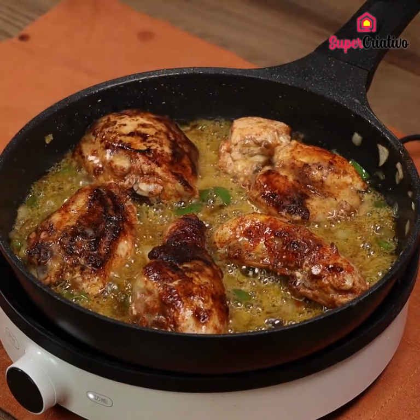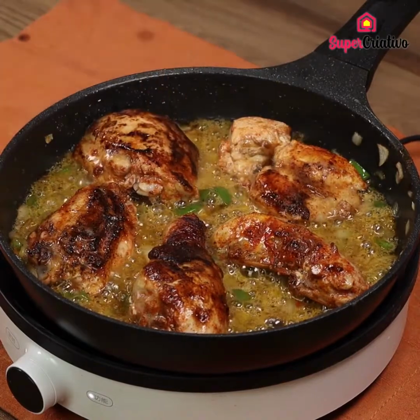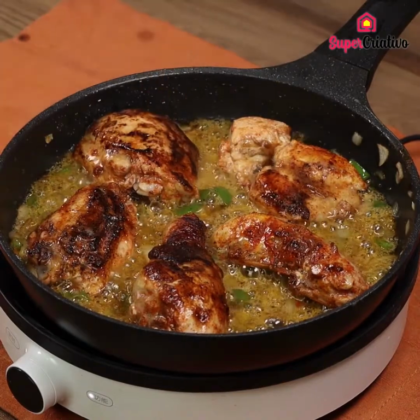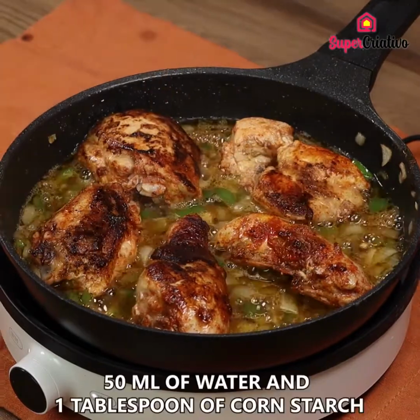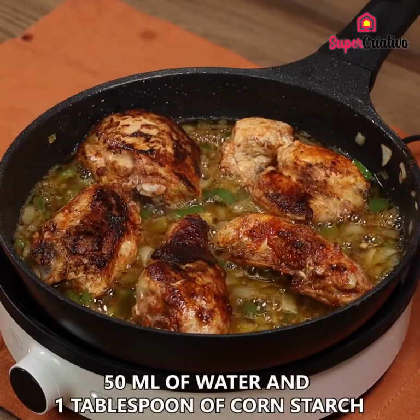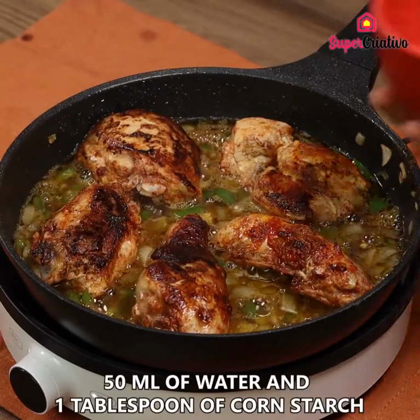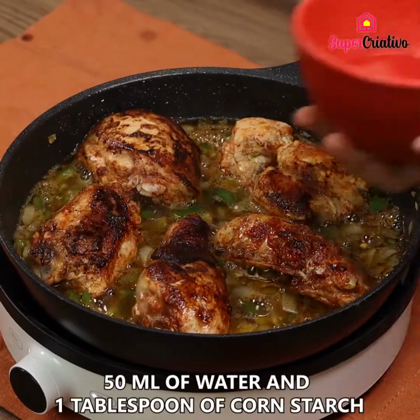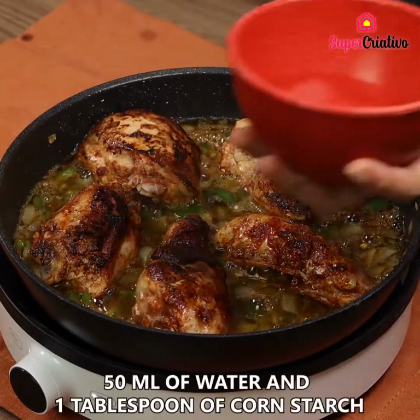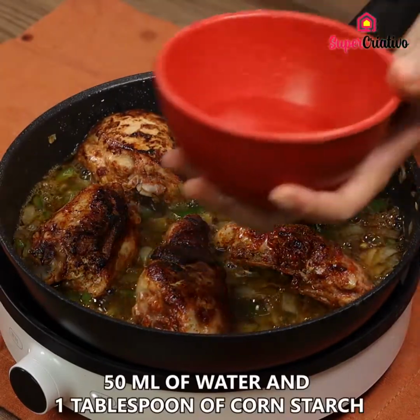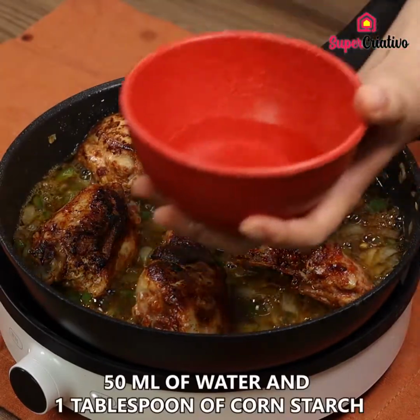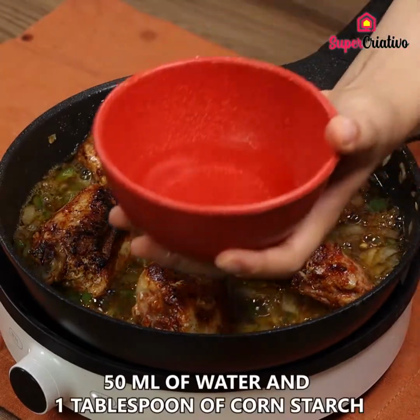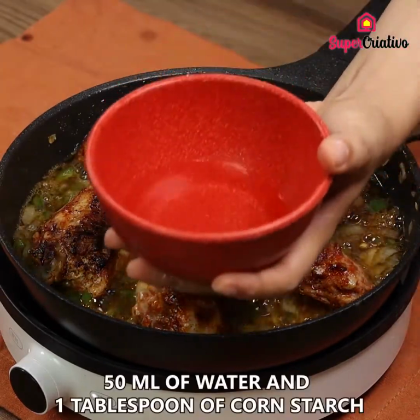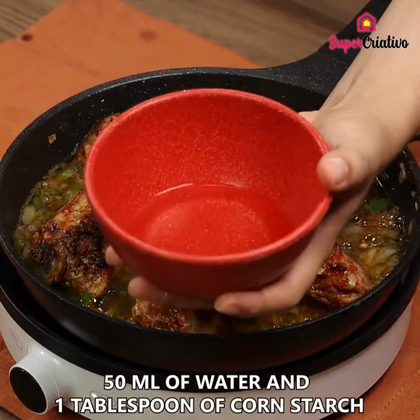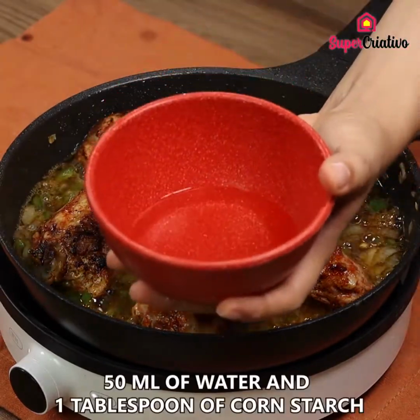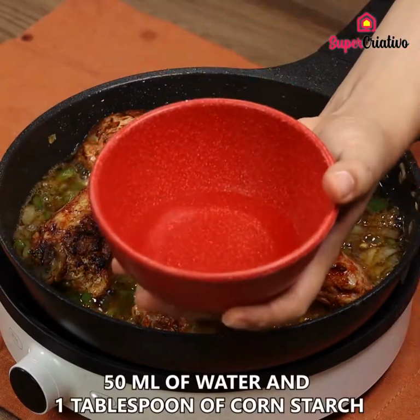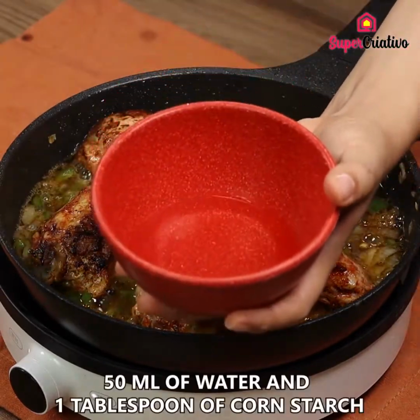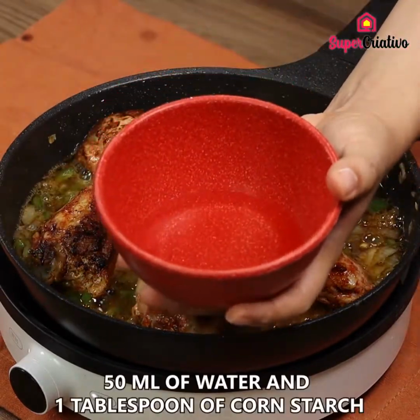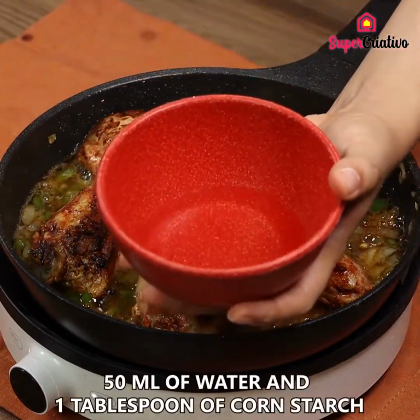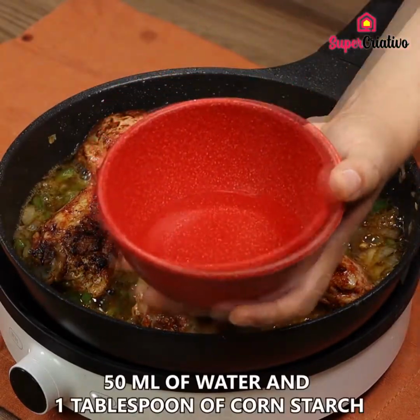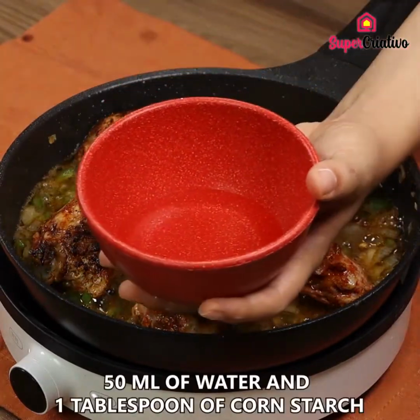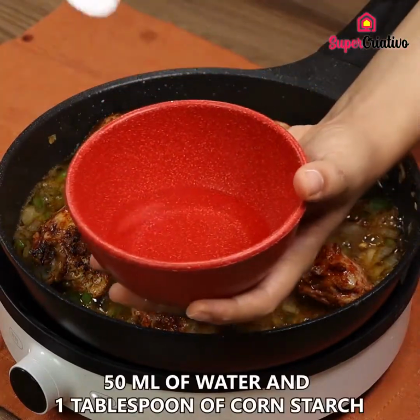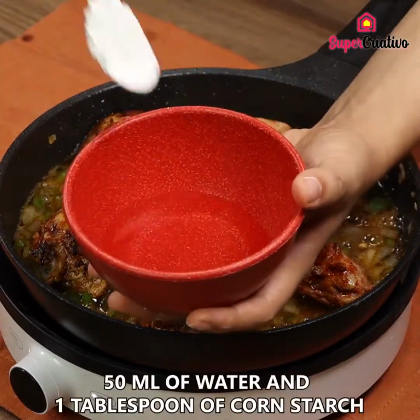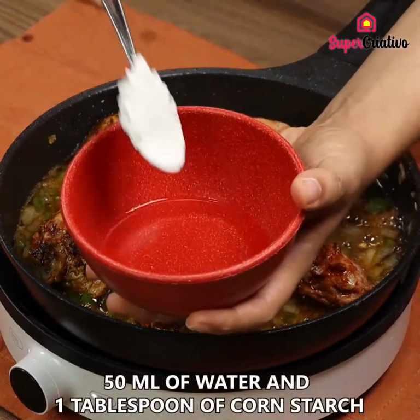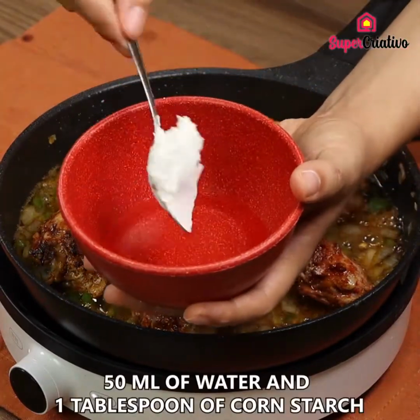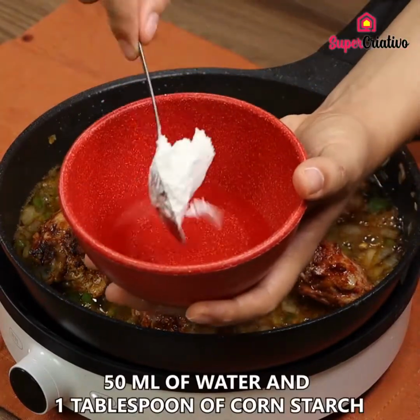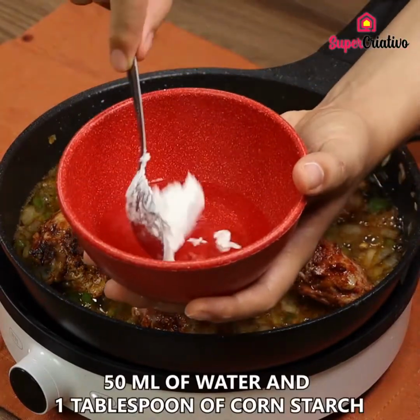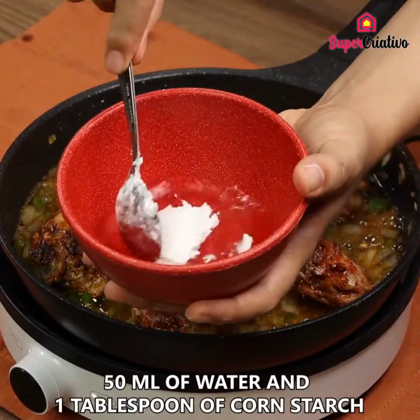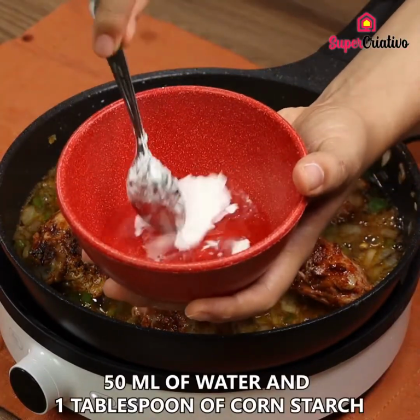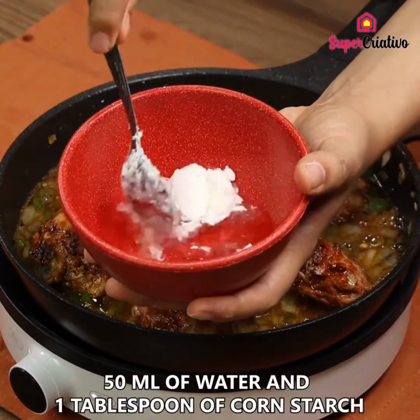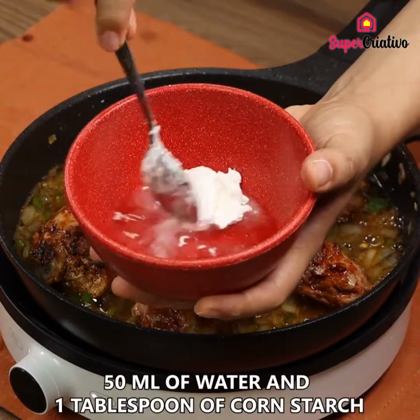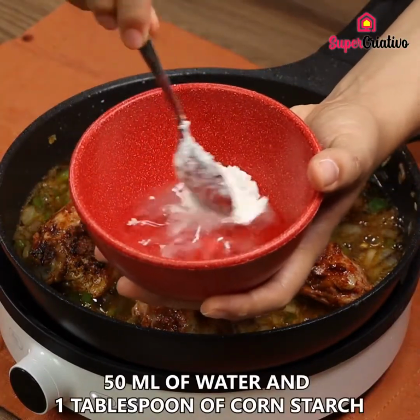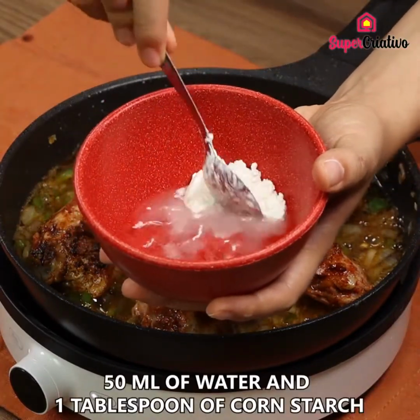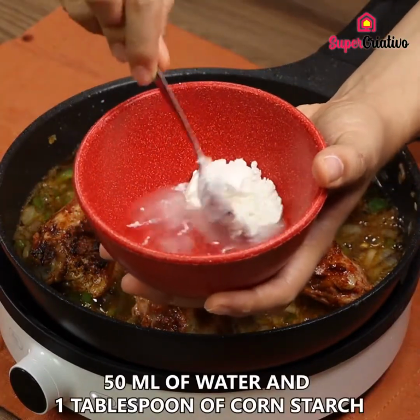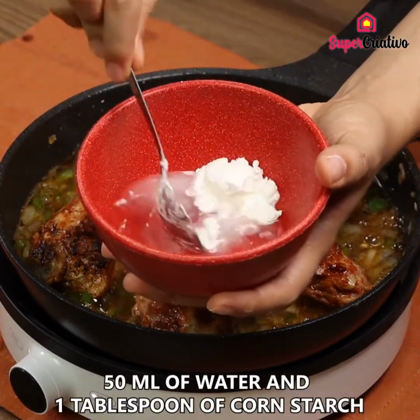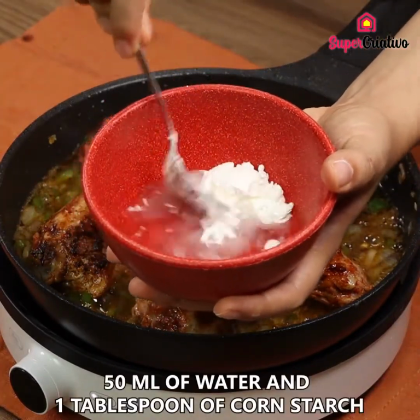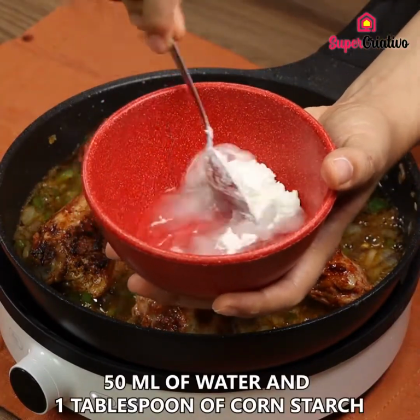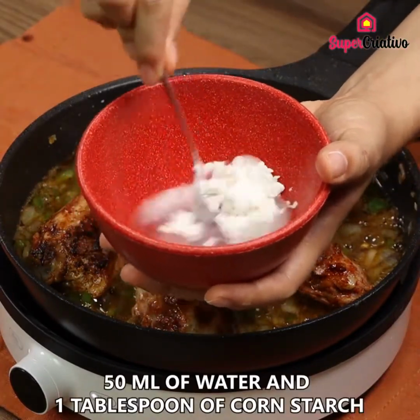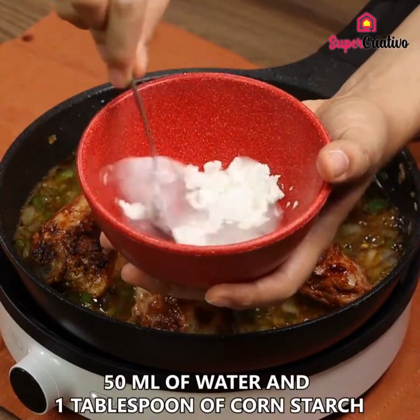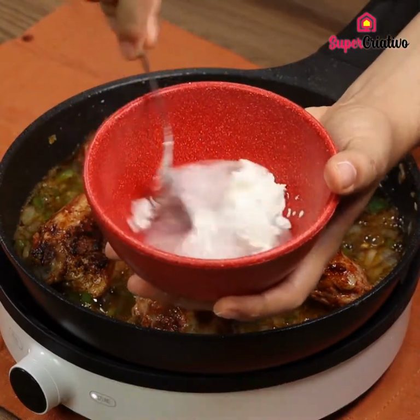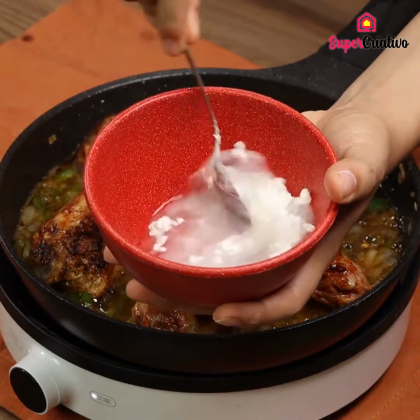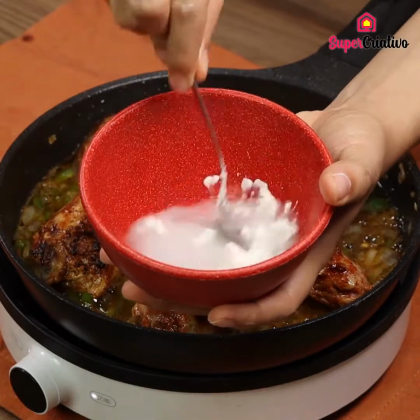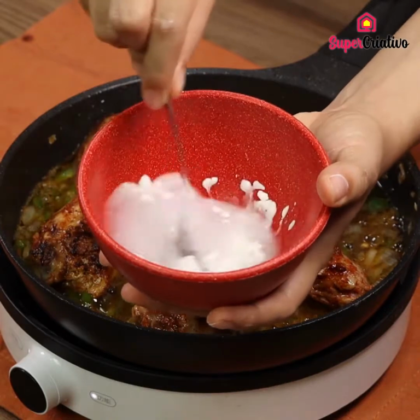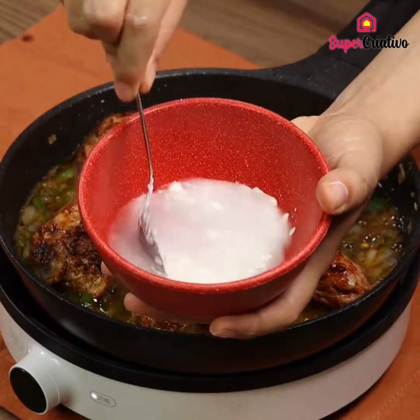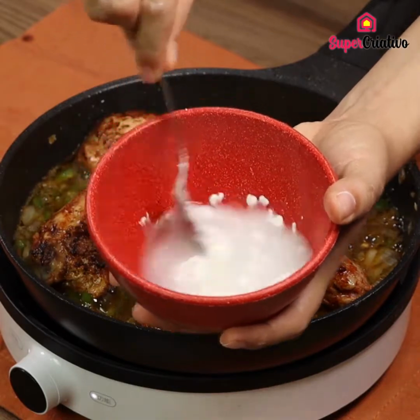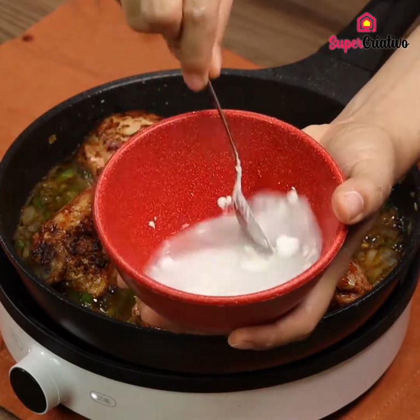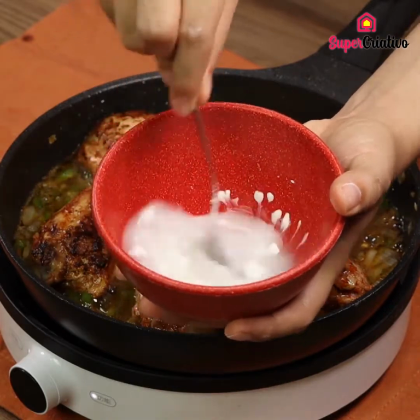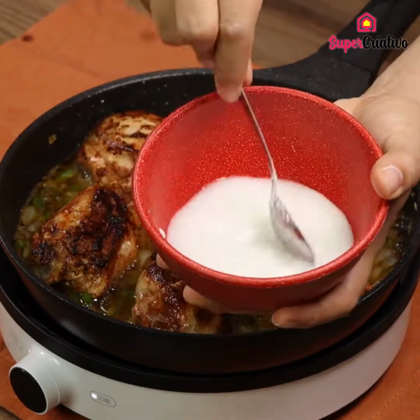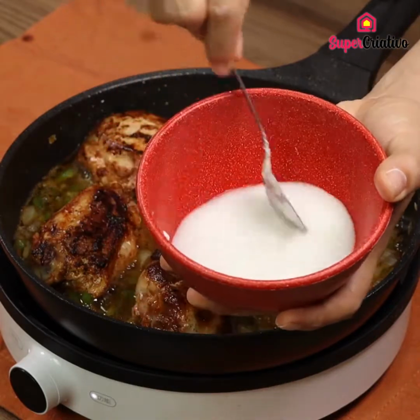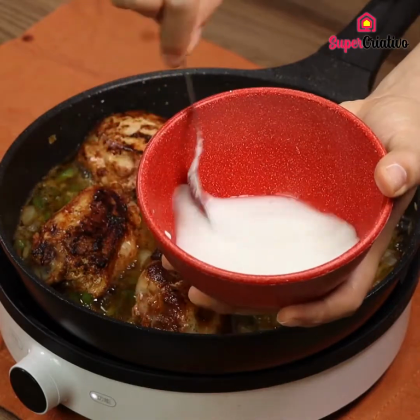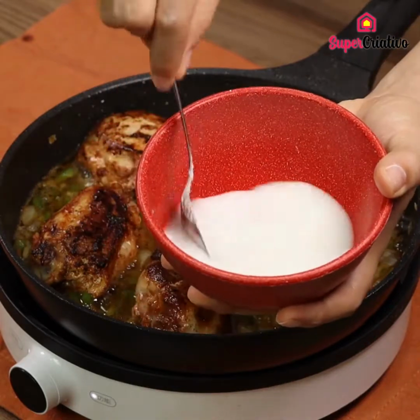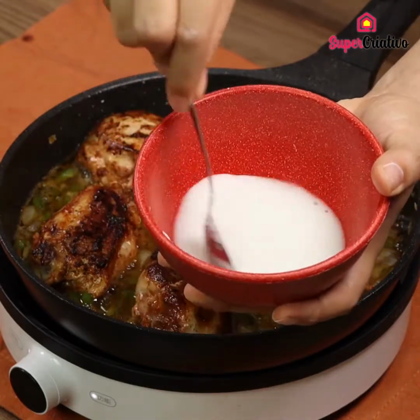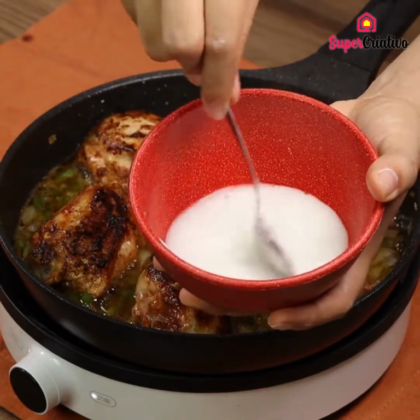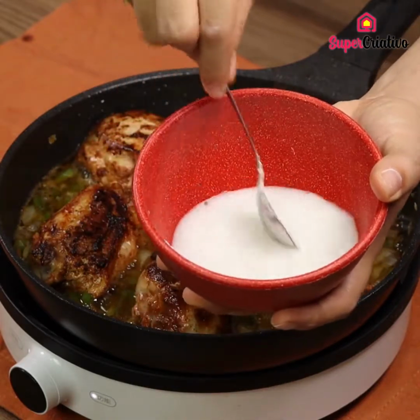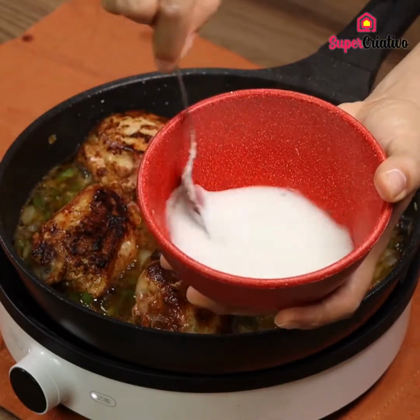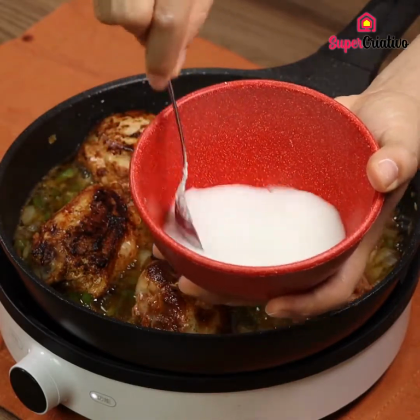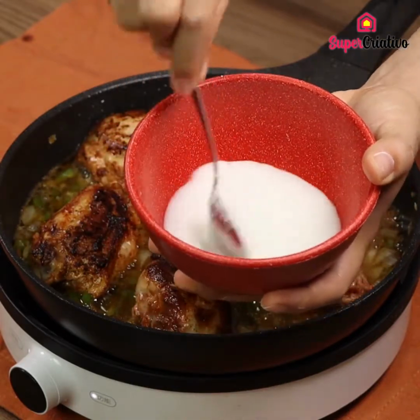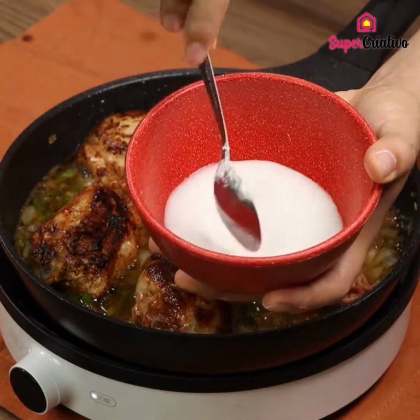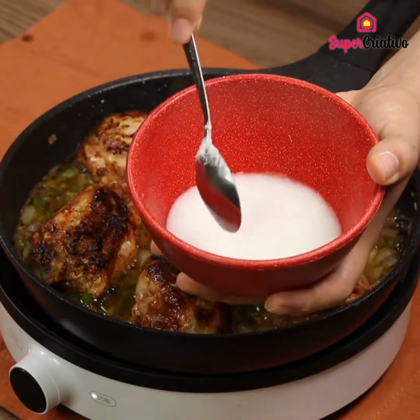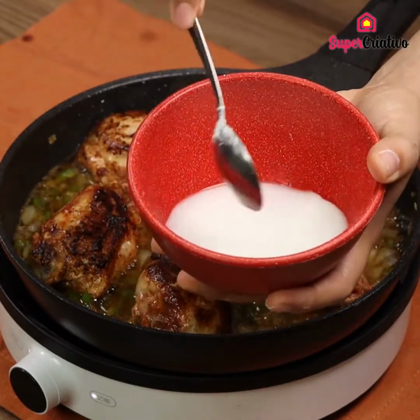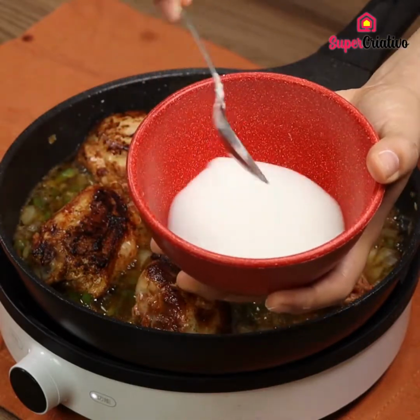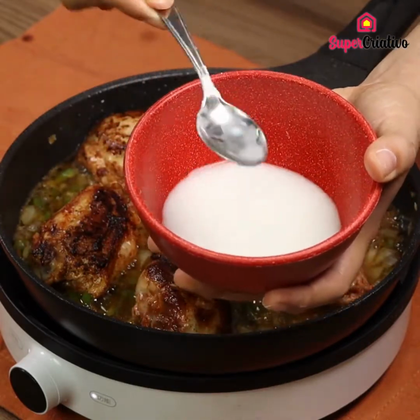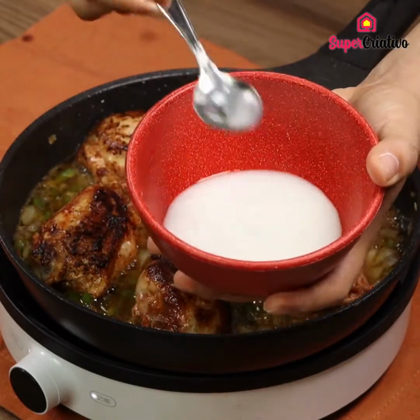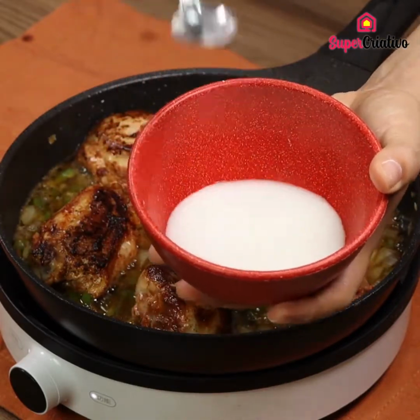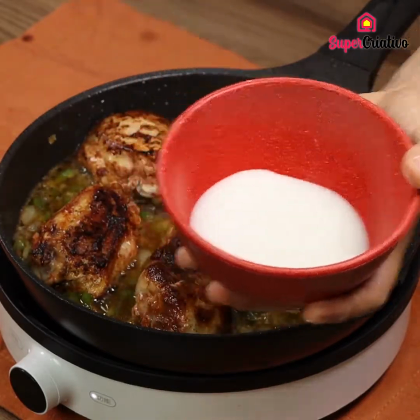In a bowl, add 50ml of water and 1 tablespoon of cornstarch. Mix well and pour it onto the chicken.